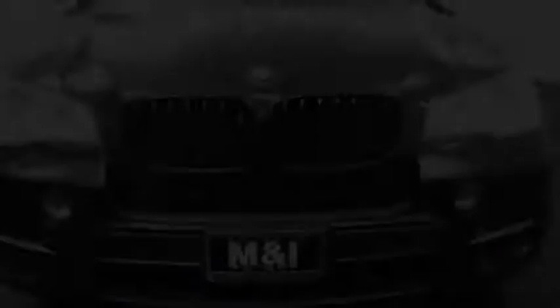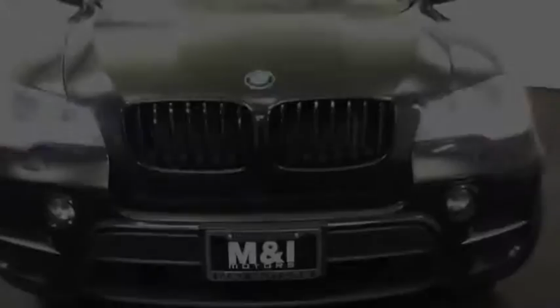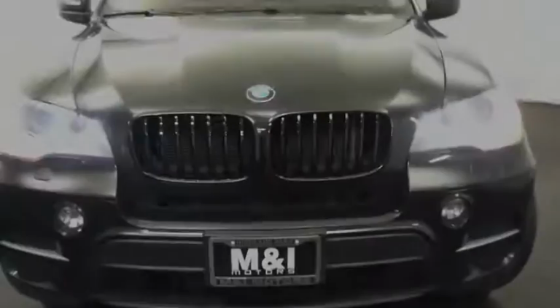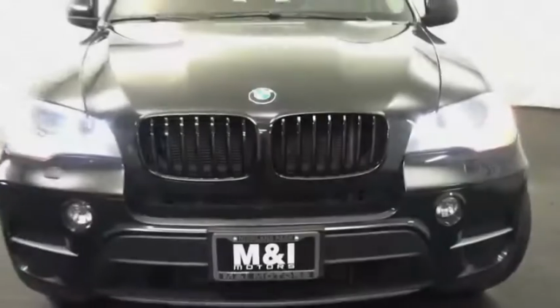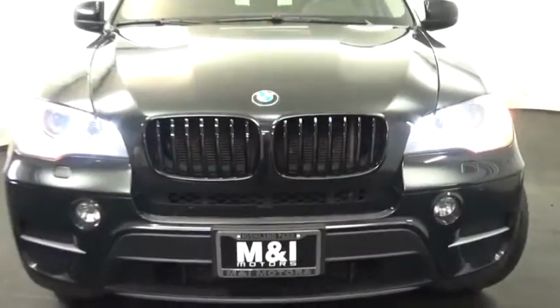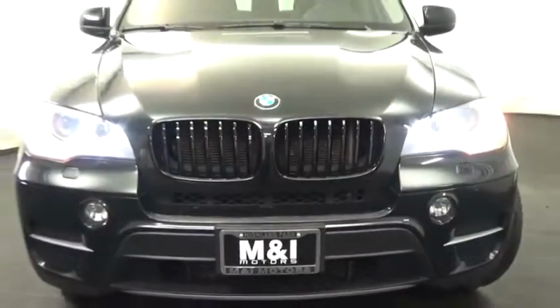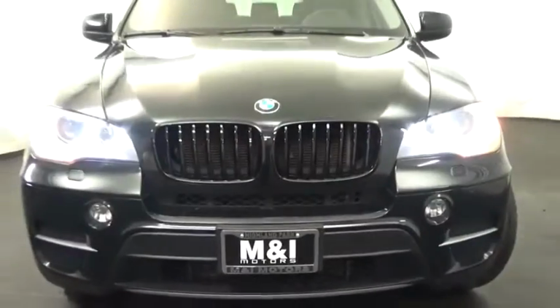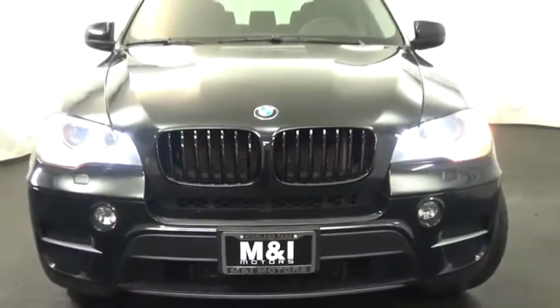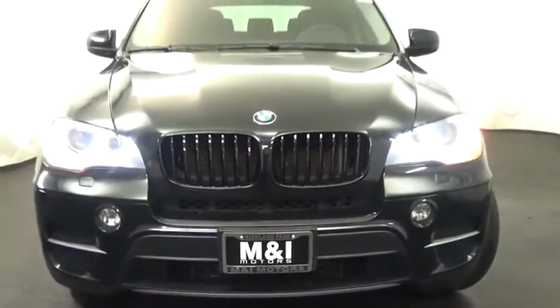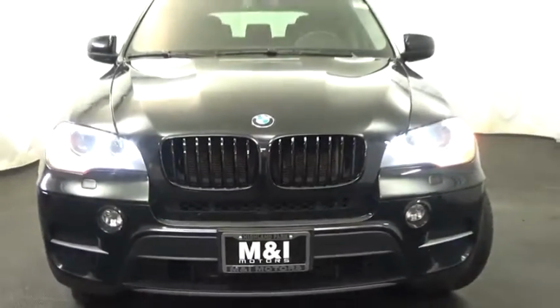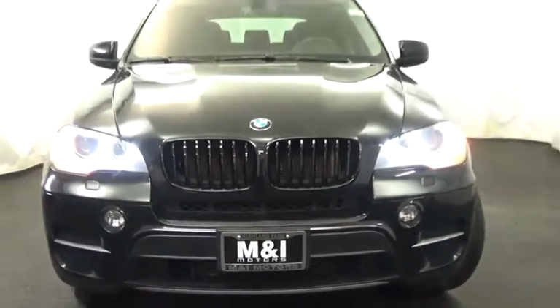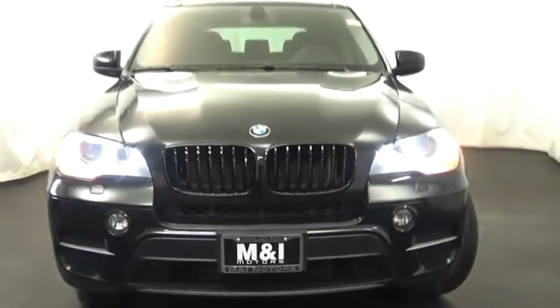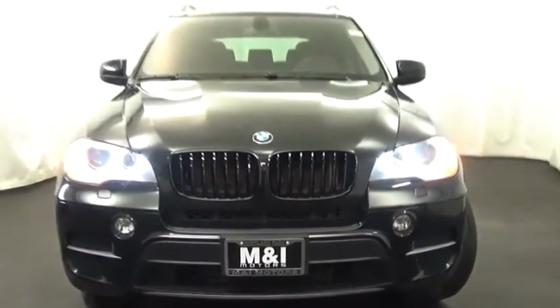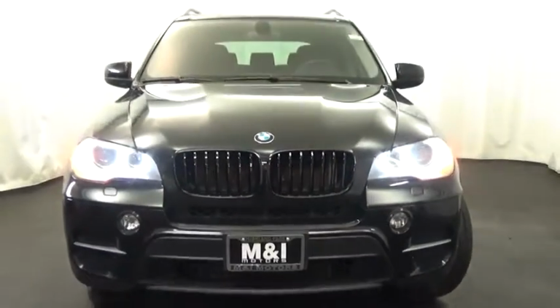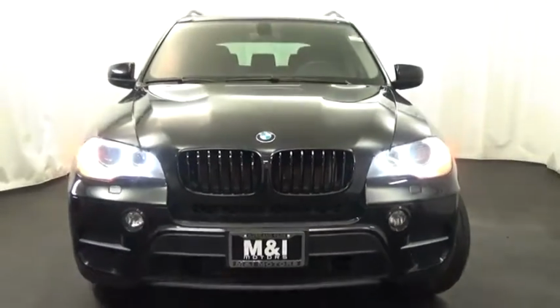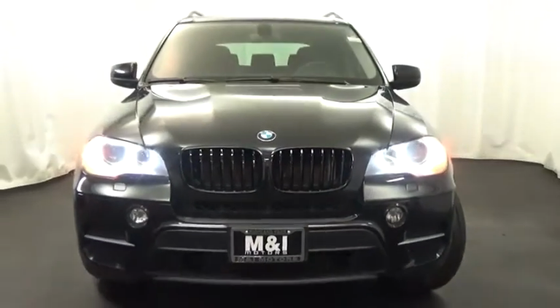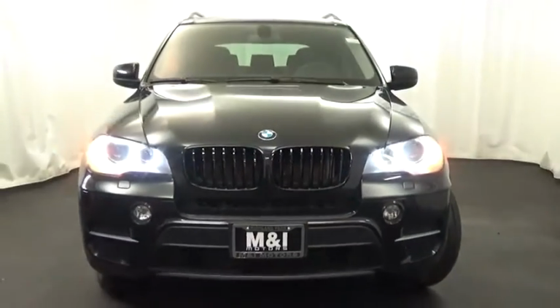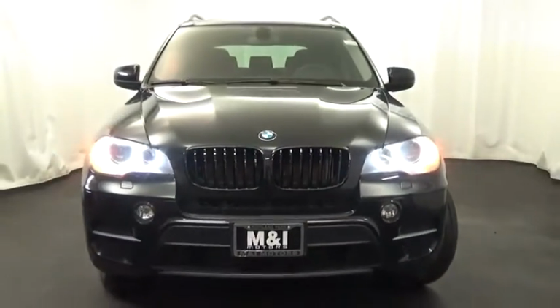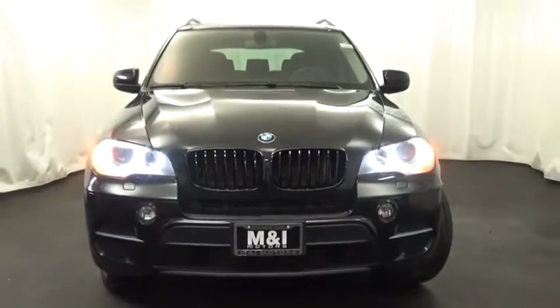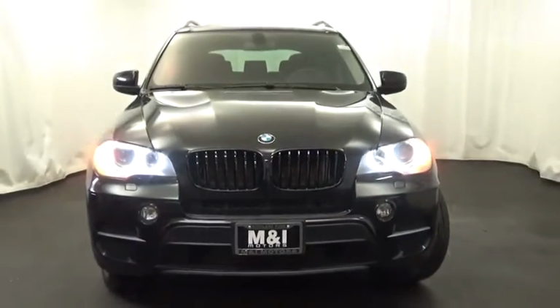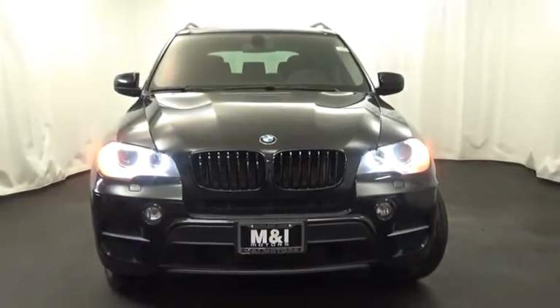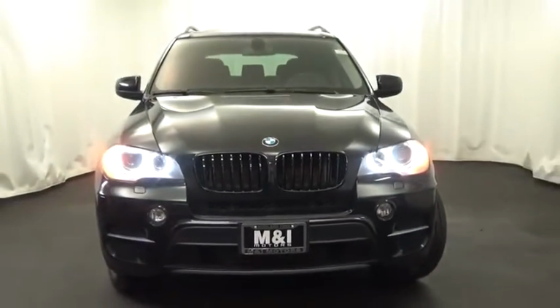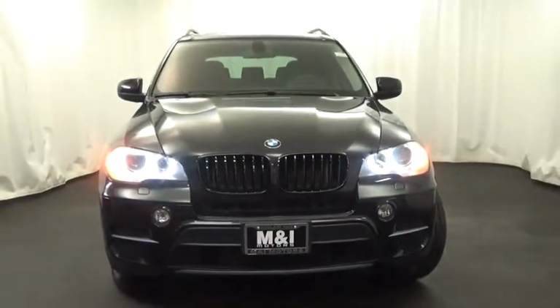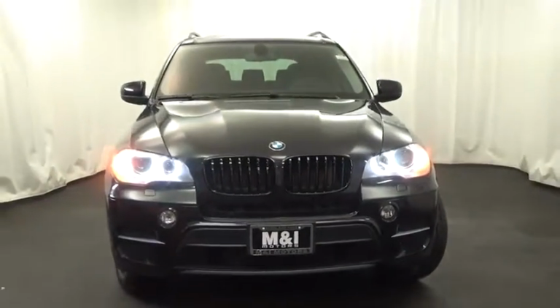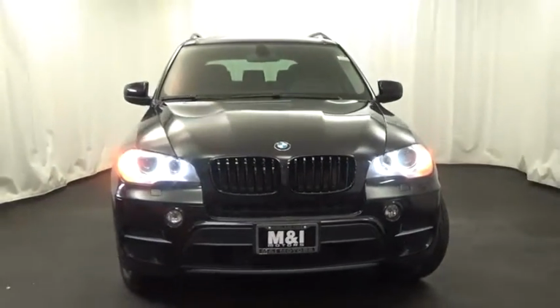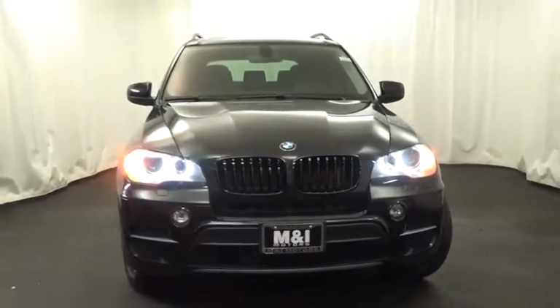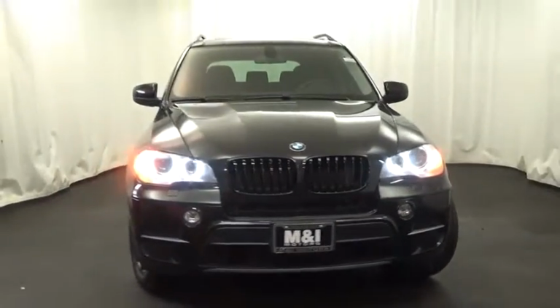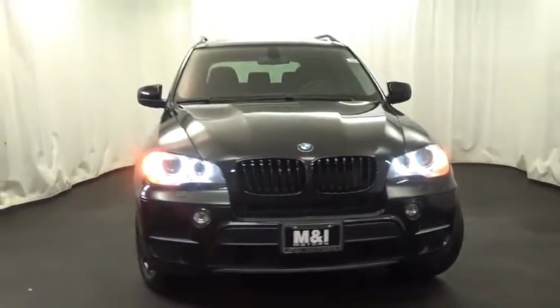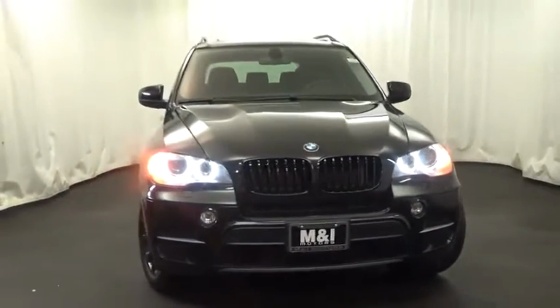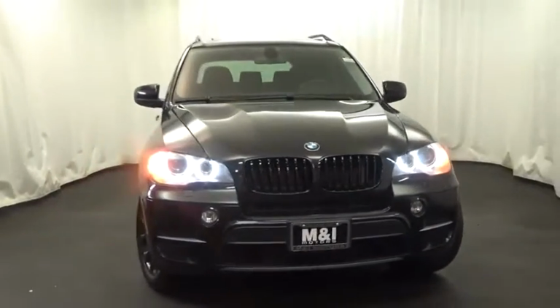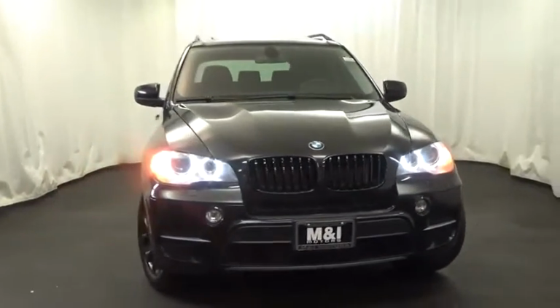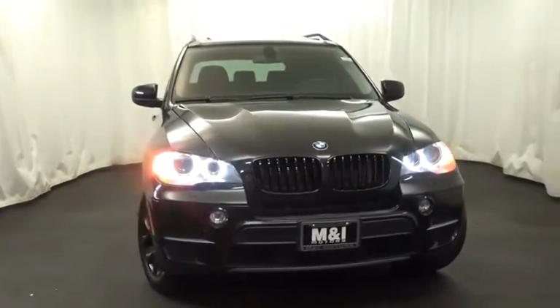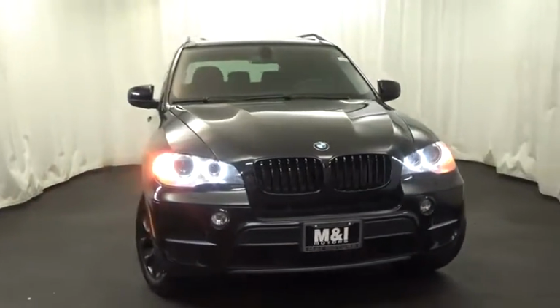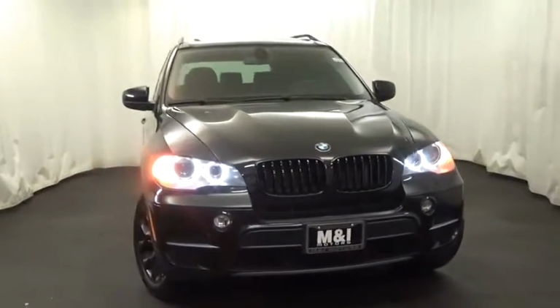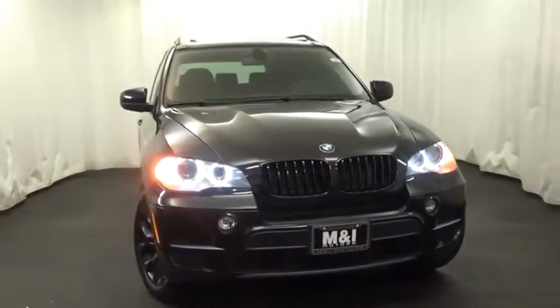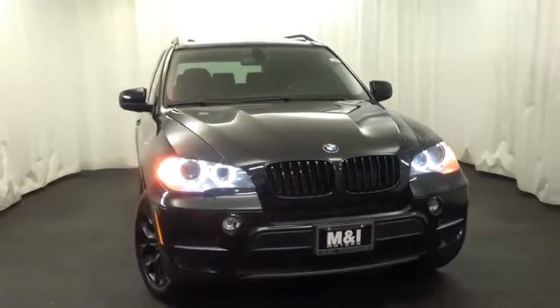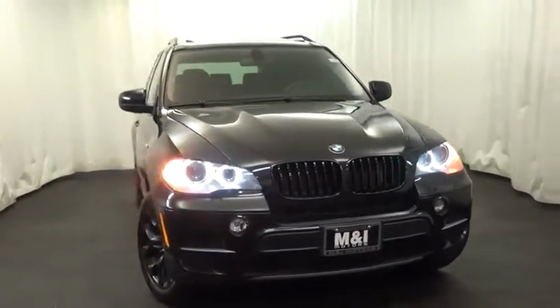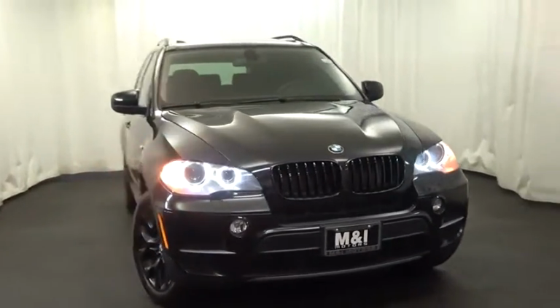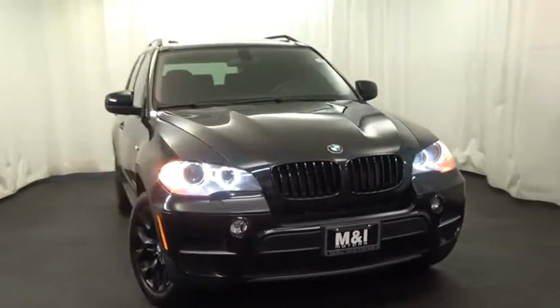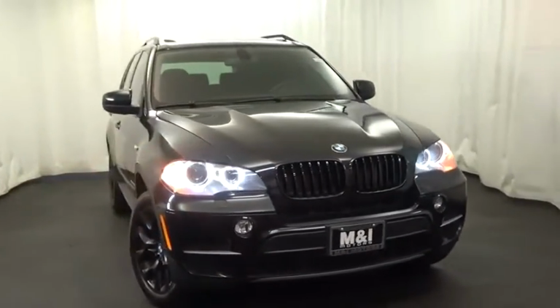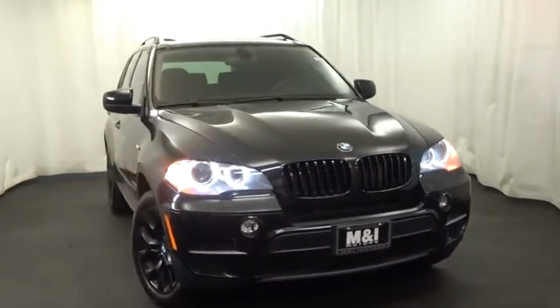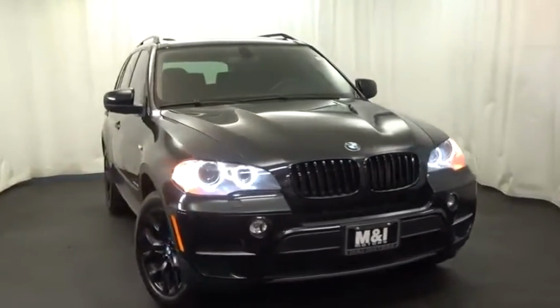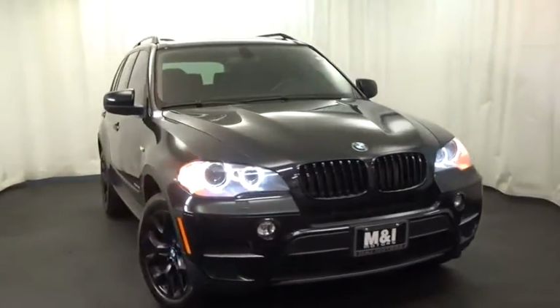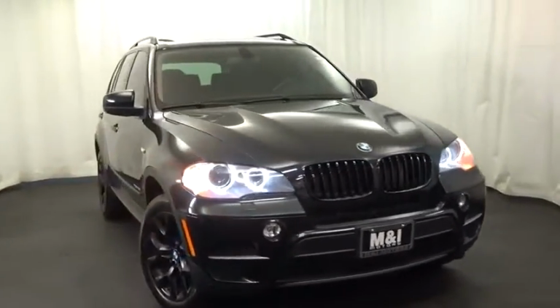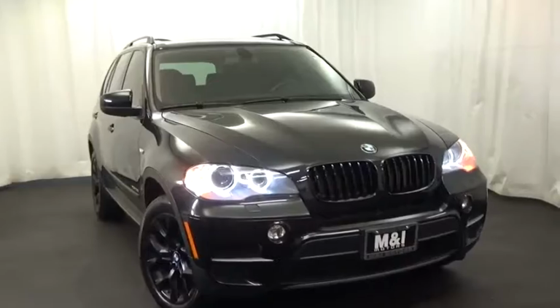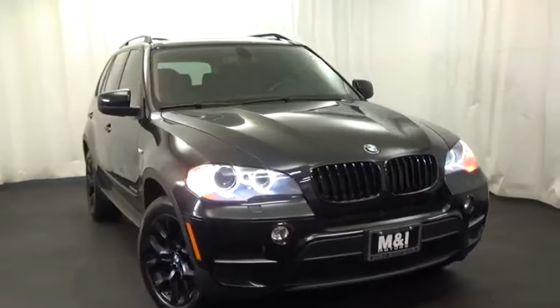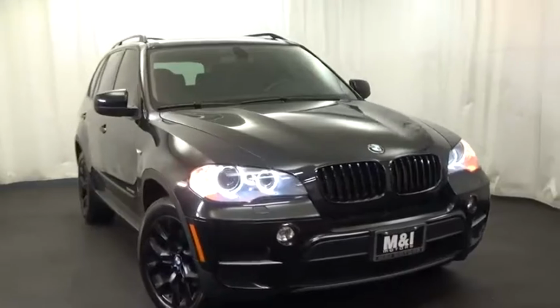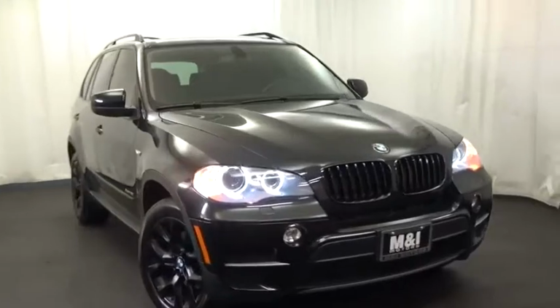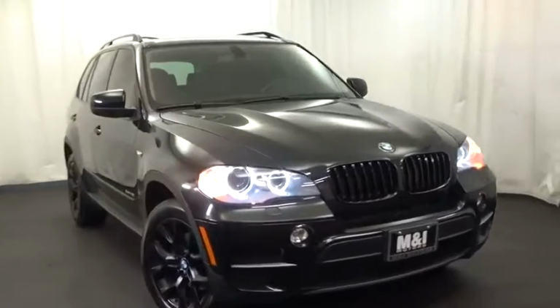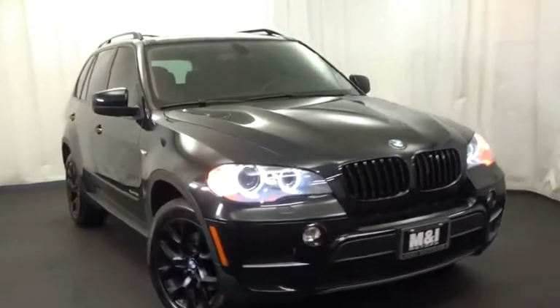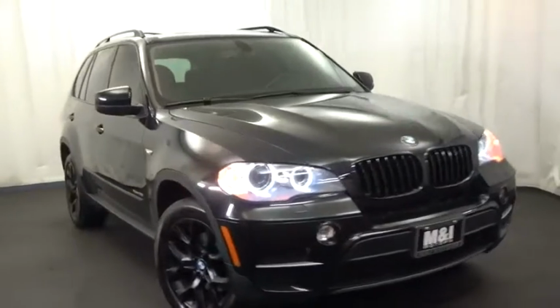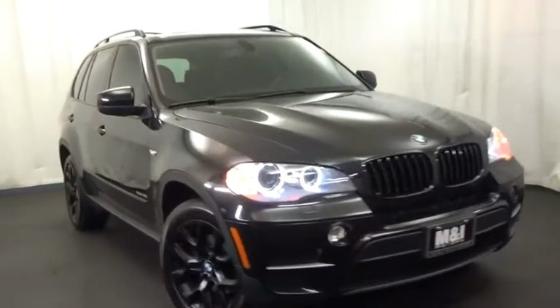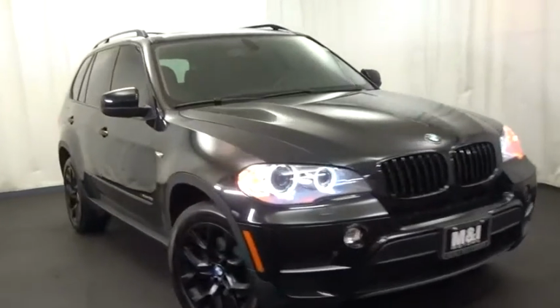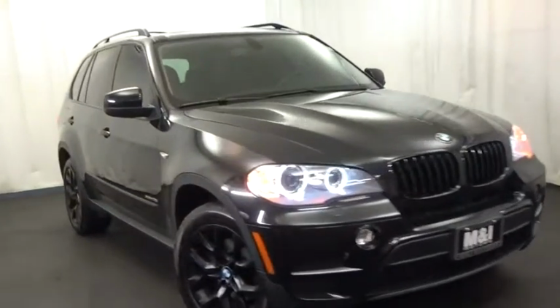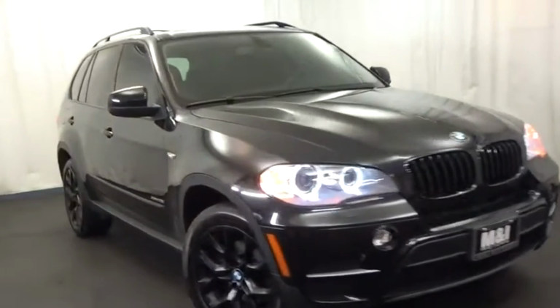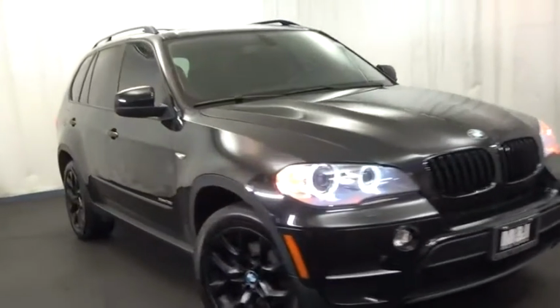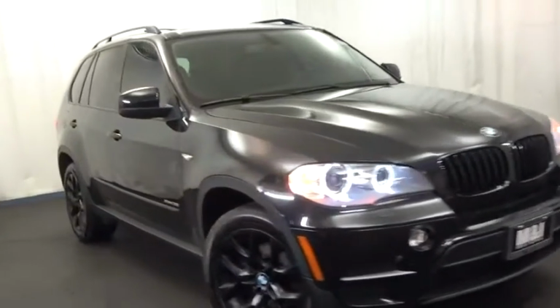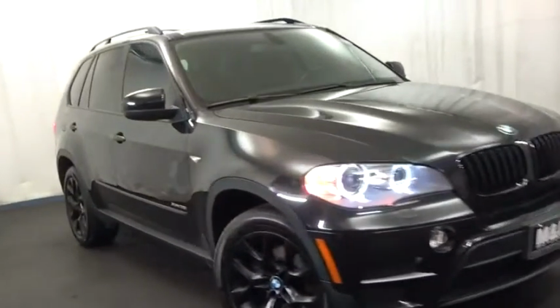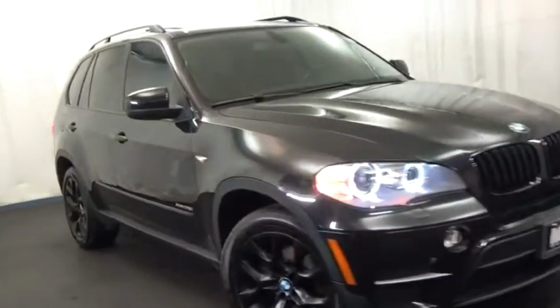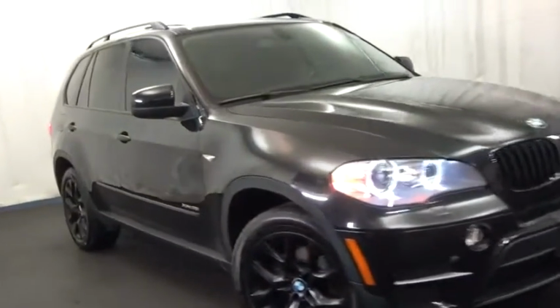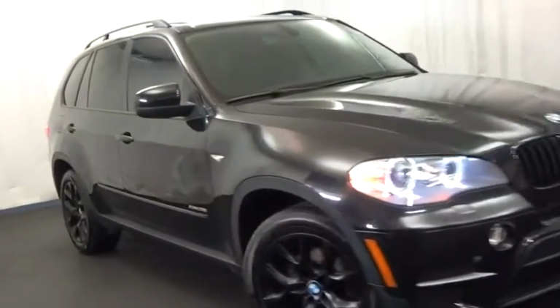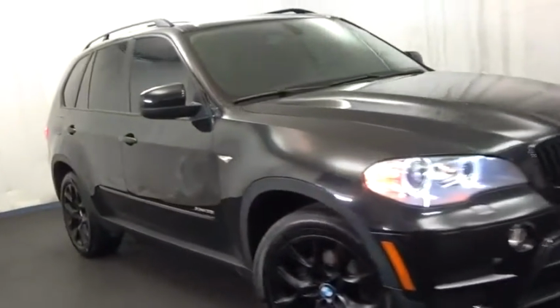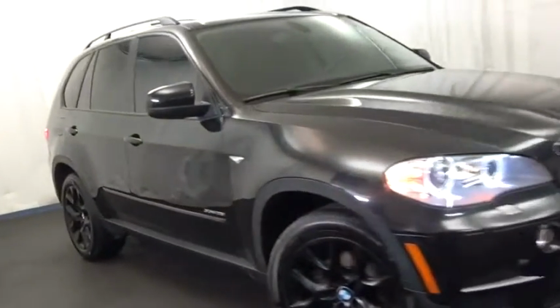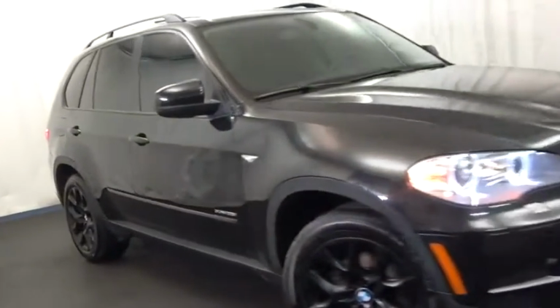2012 X5. The BMW X5 is an award-winning performance, space, and efficiency vehicle.